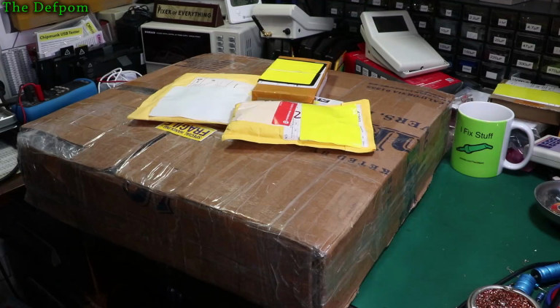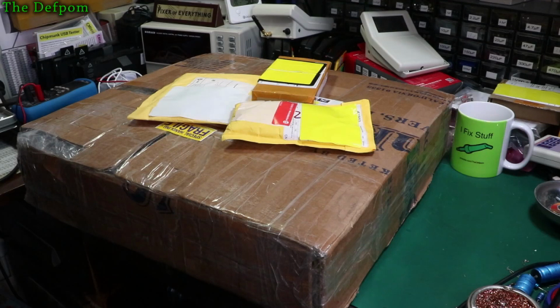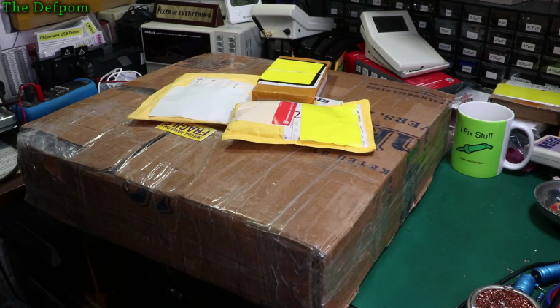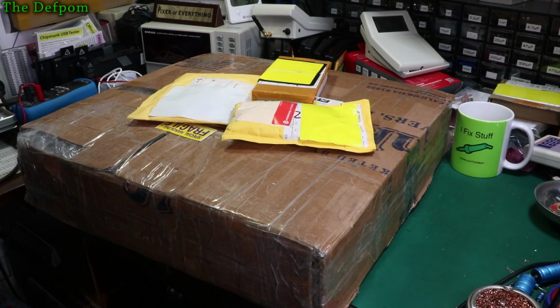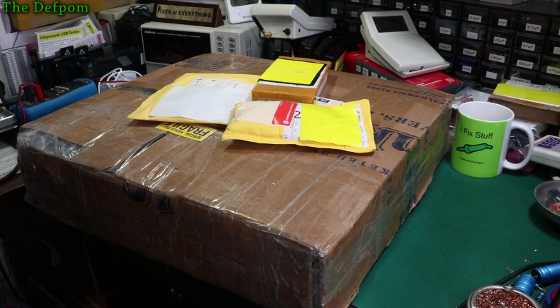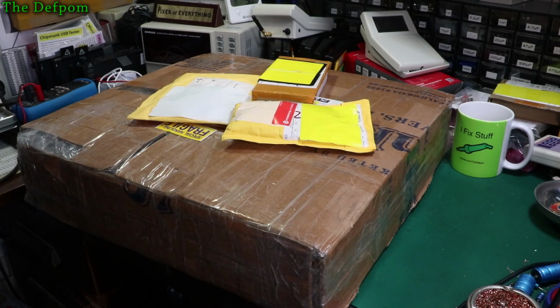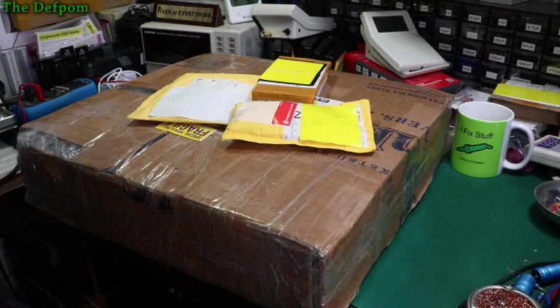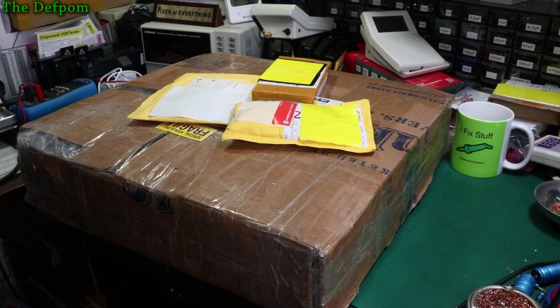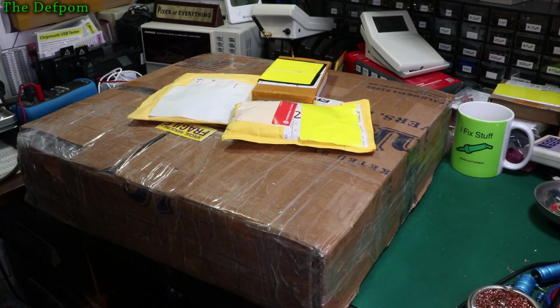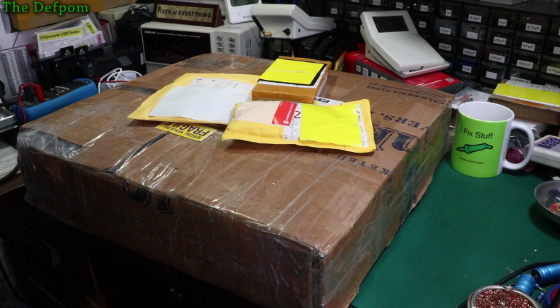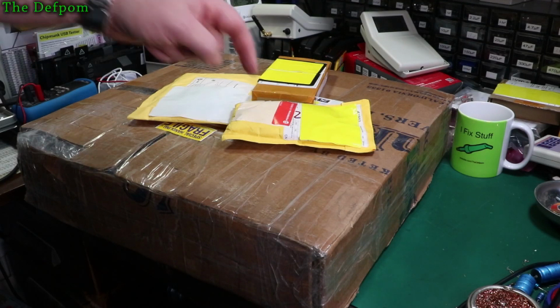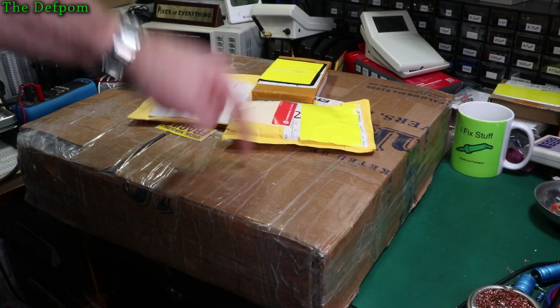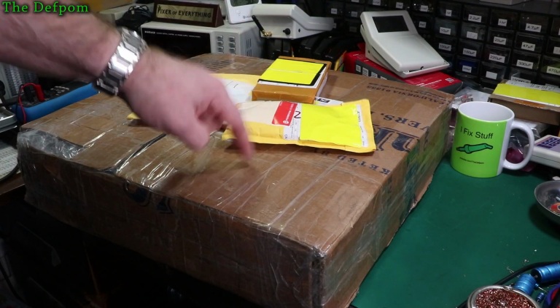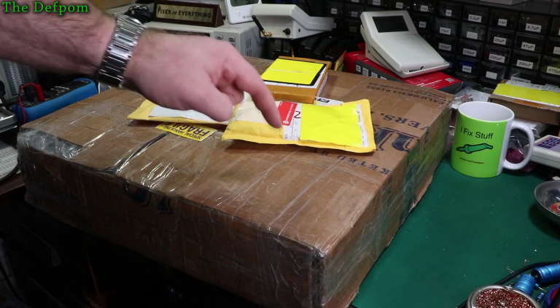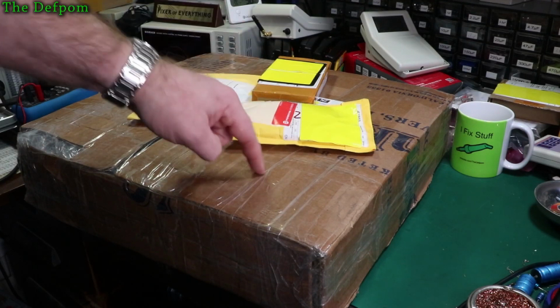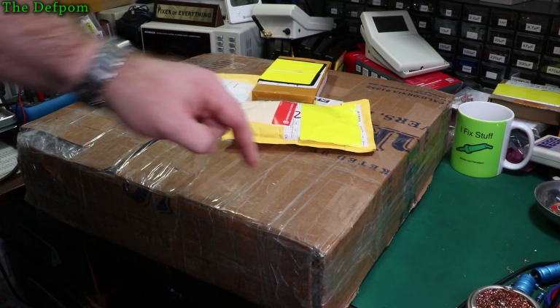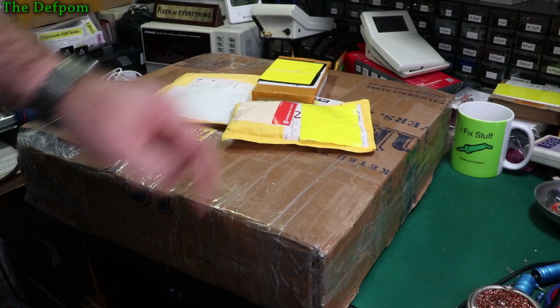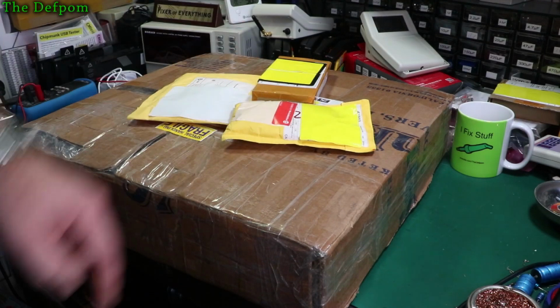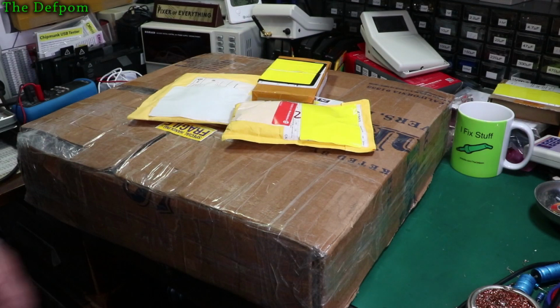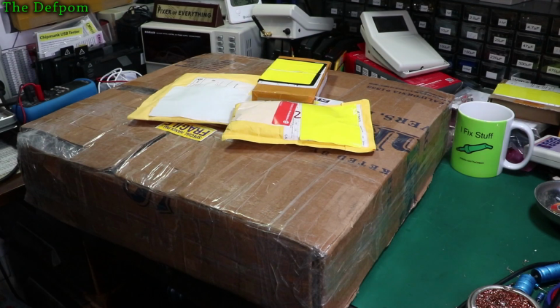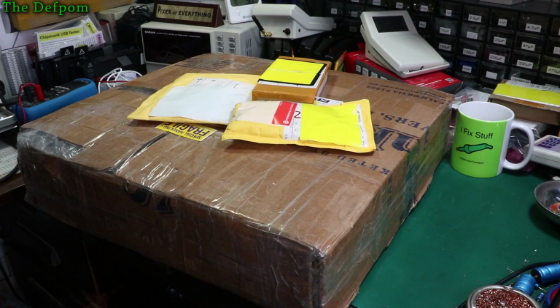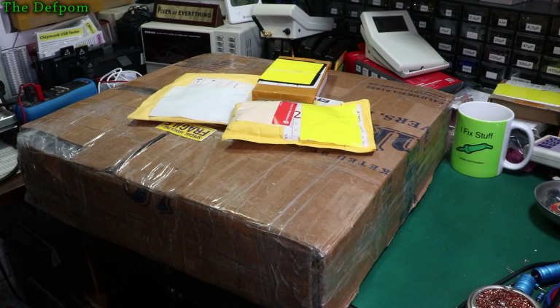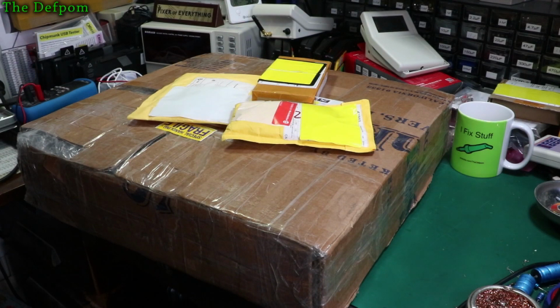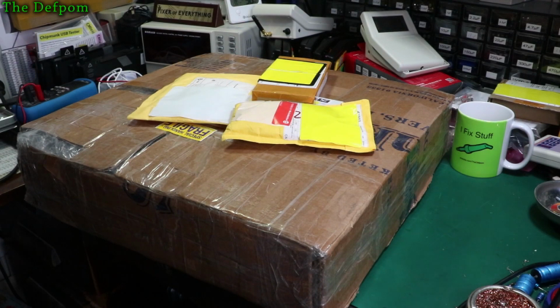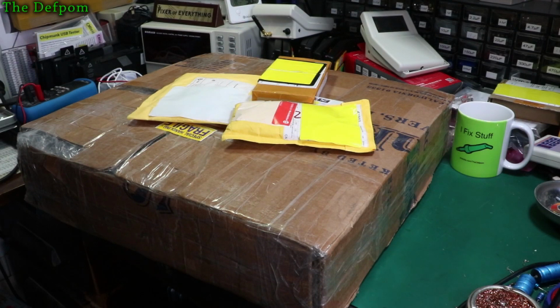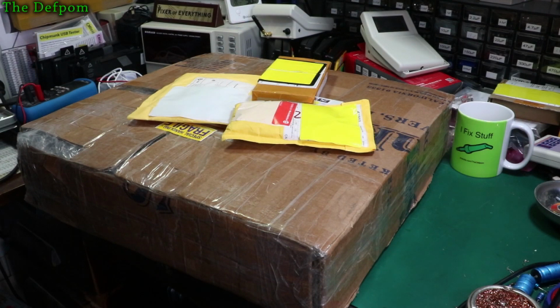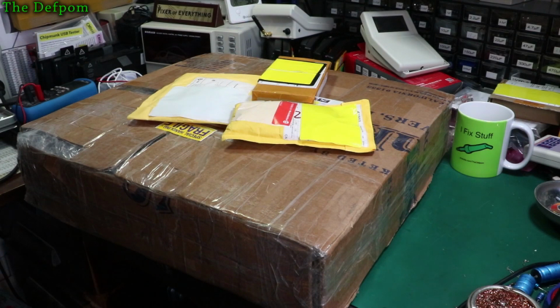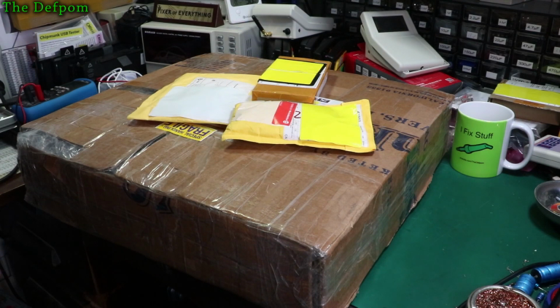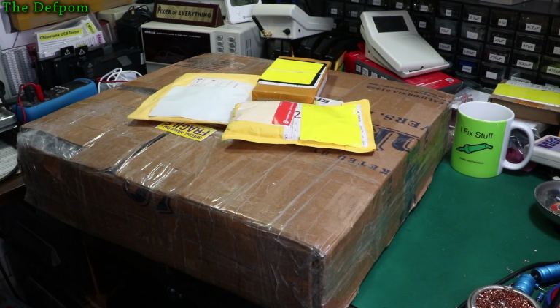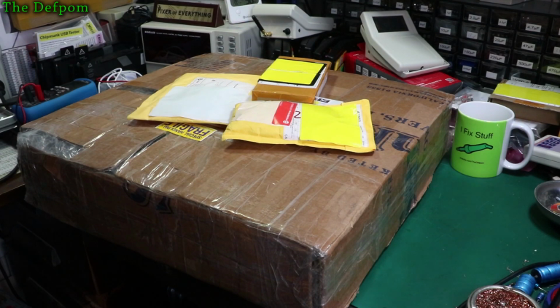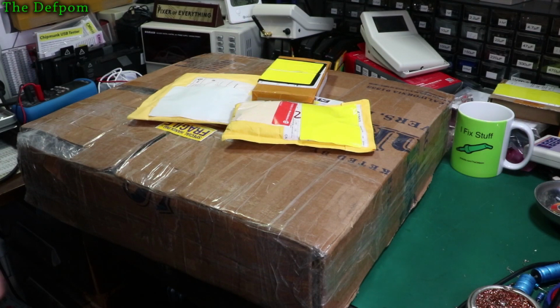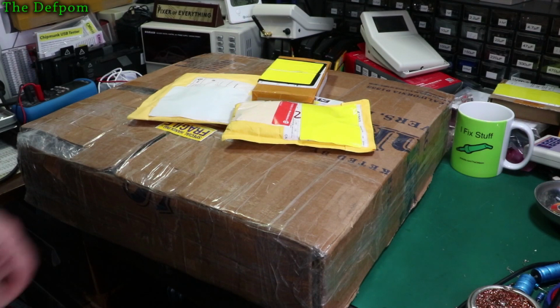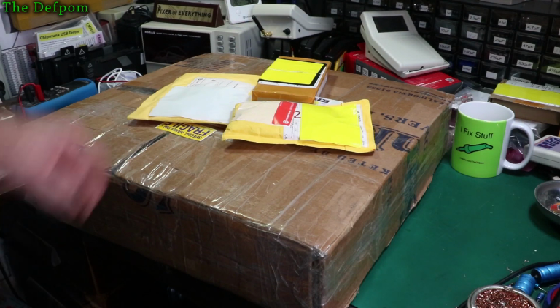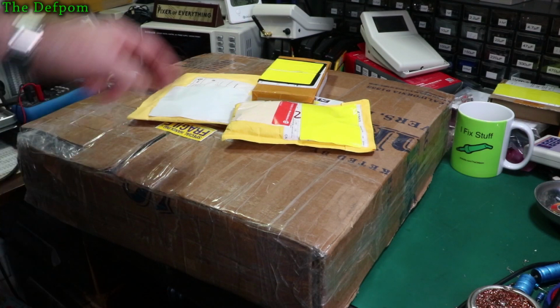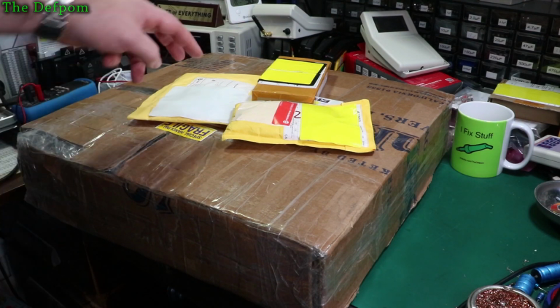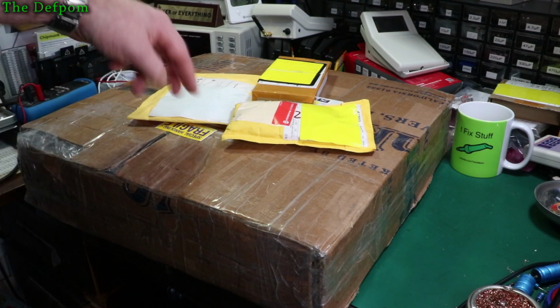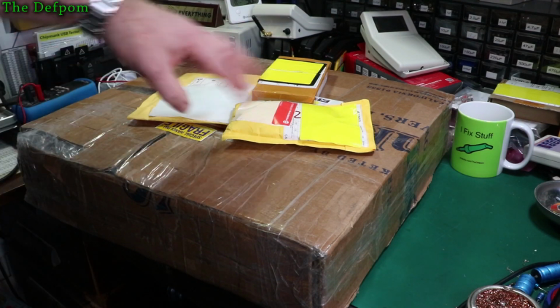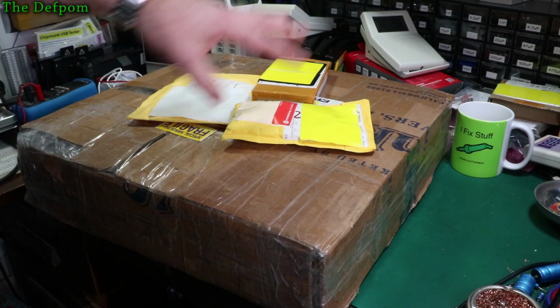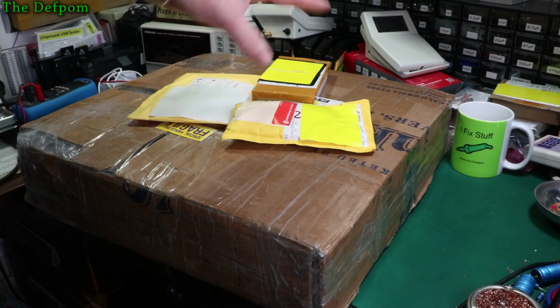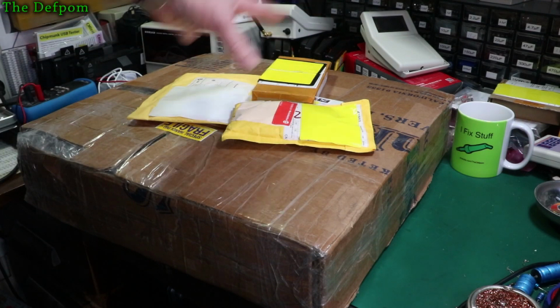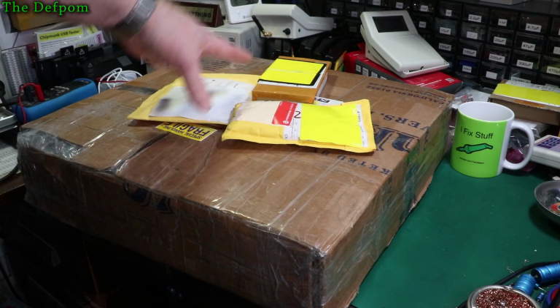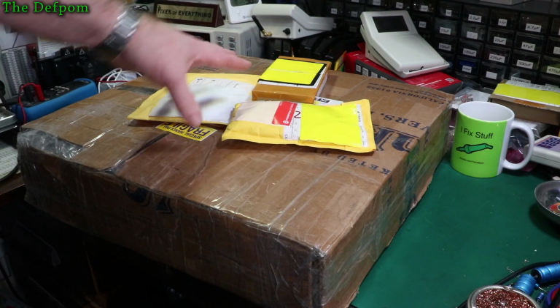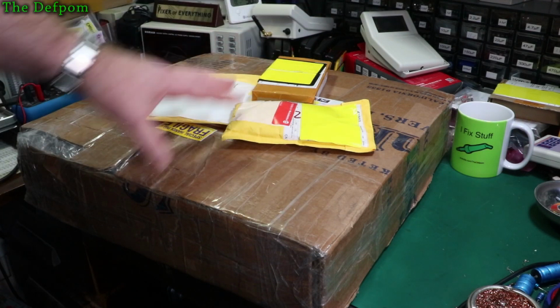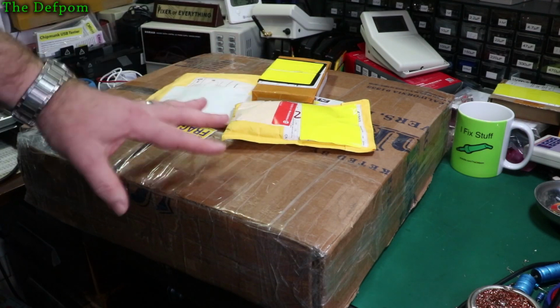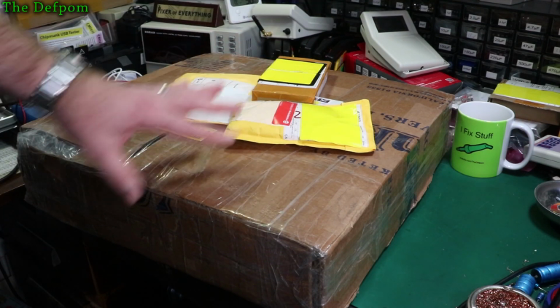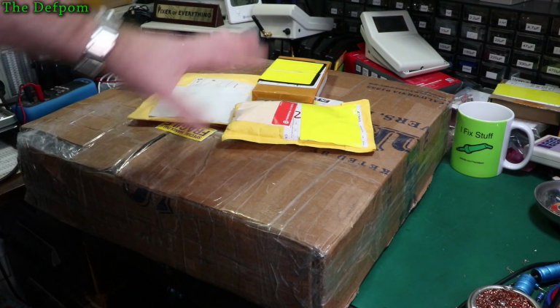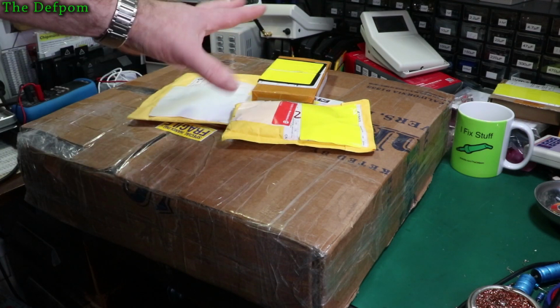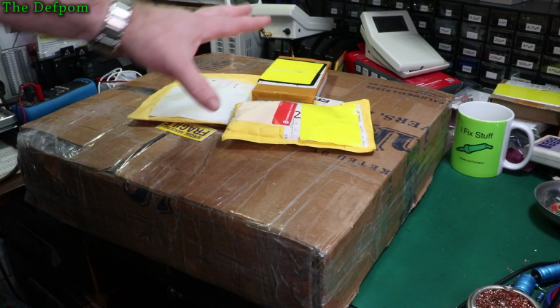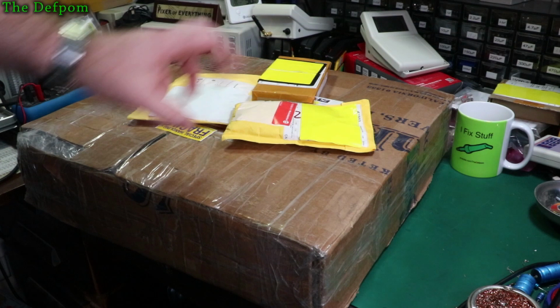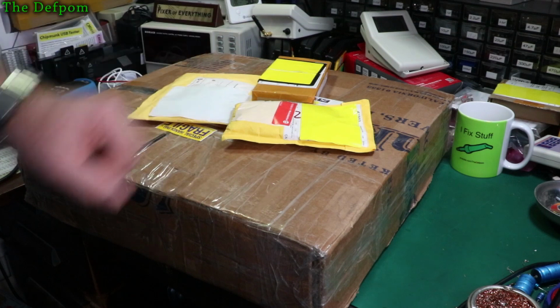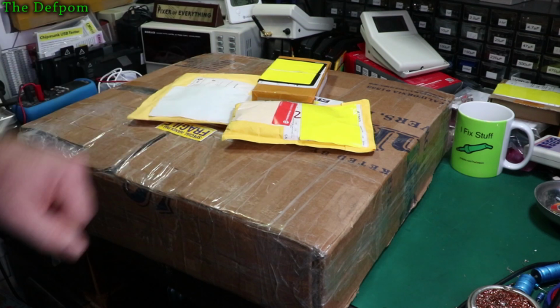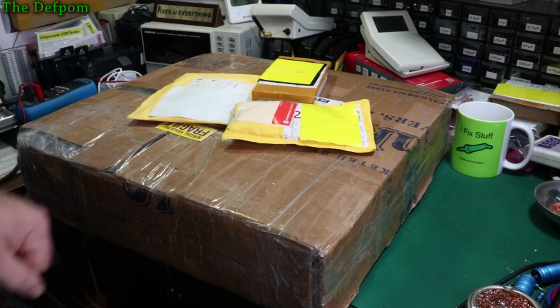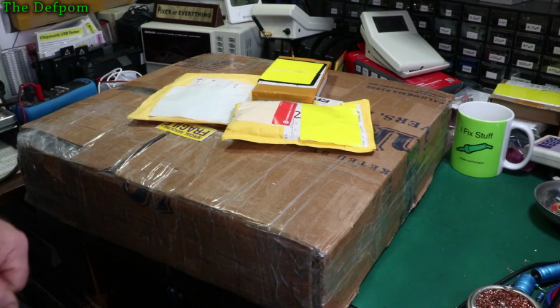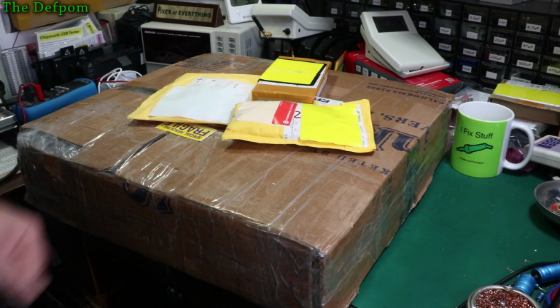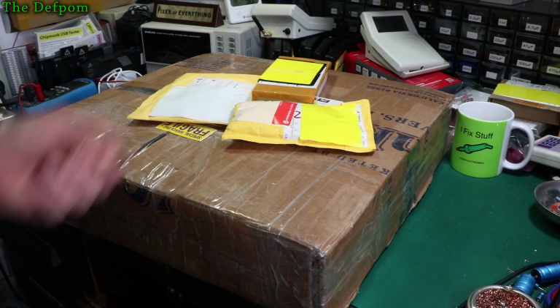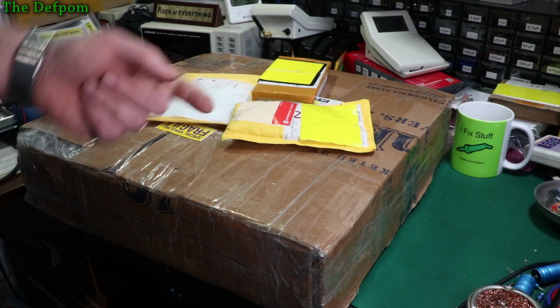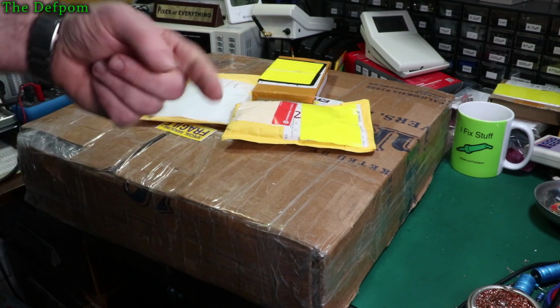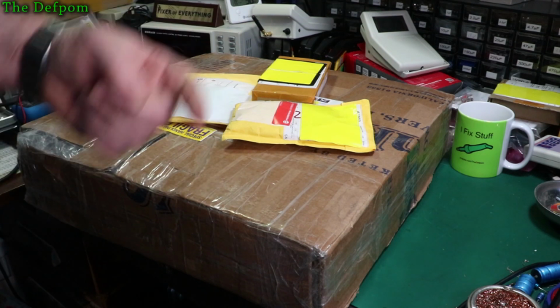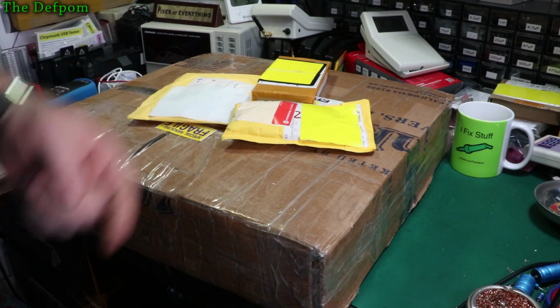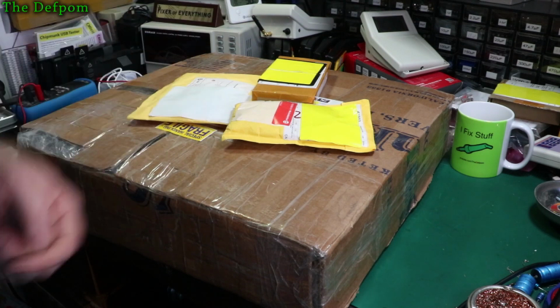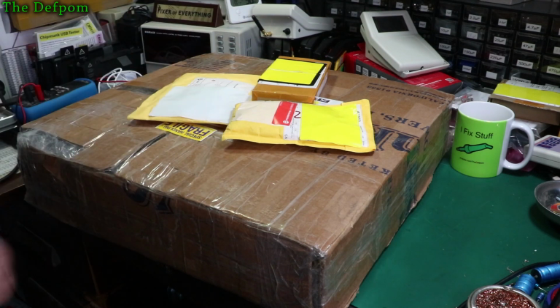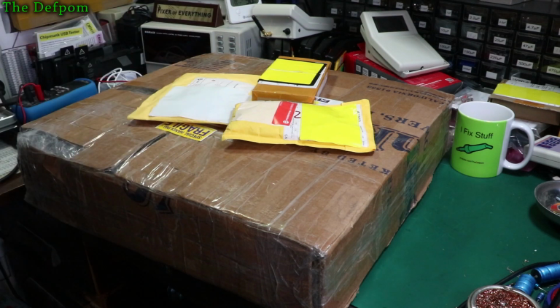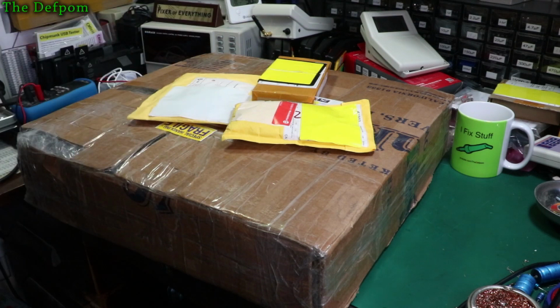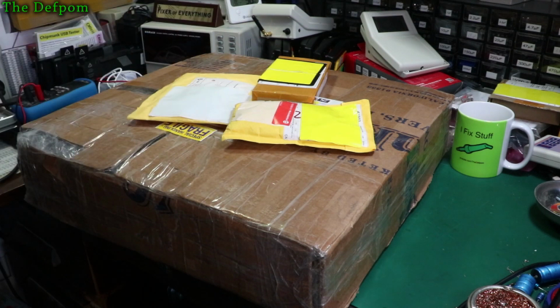I've got another mailbag. We've got this piece of test gear just here and we've got a few mystery packages, so stick around and we'll find out what we've got.